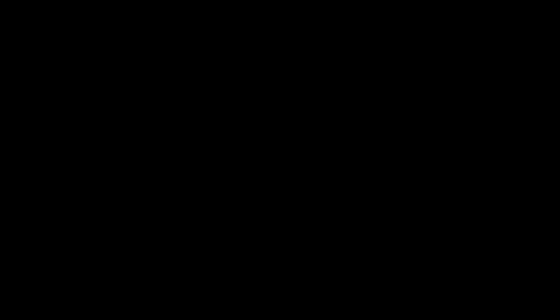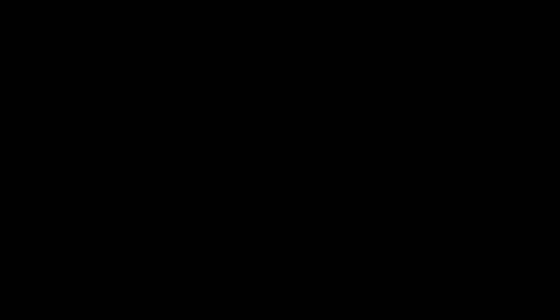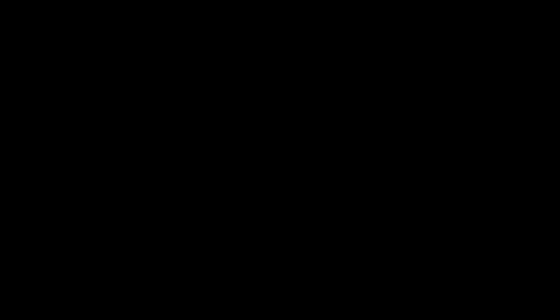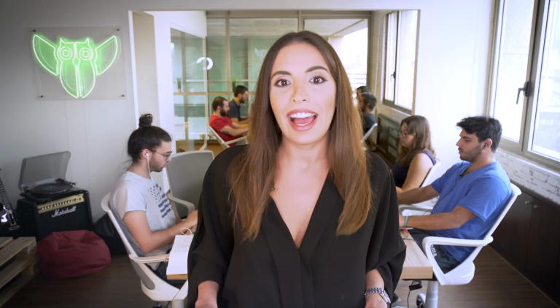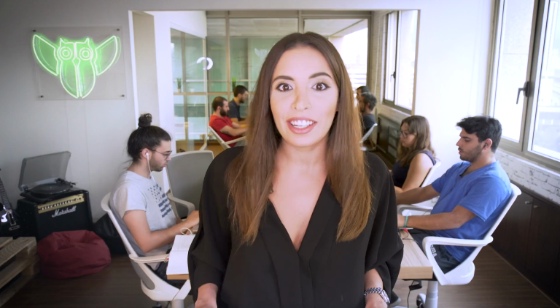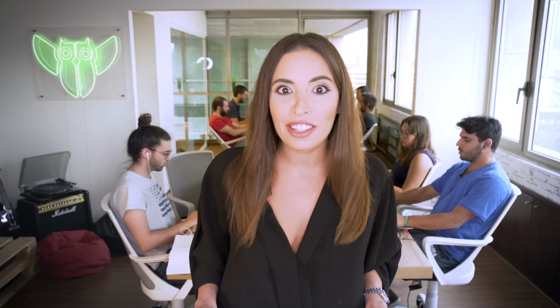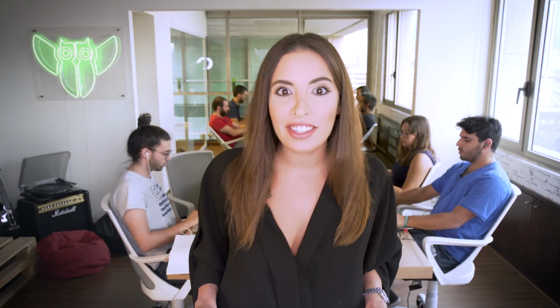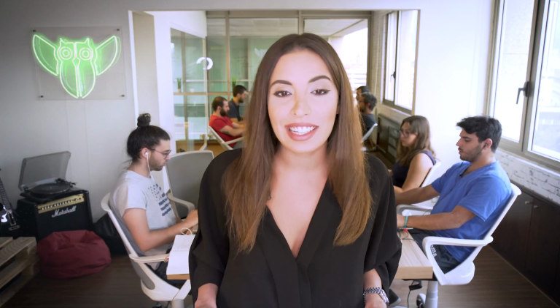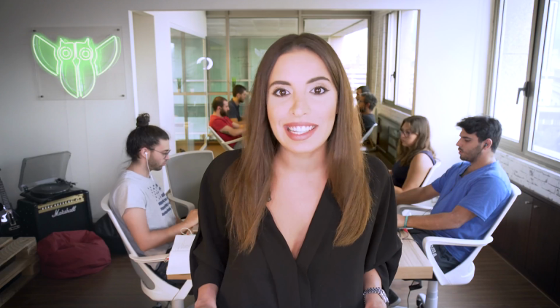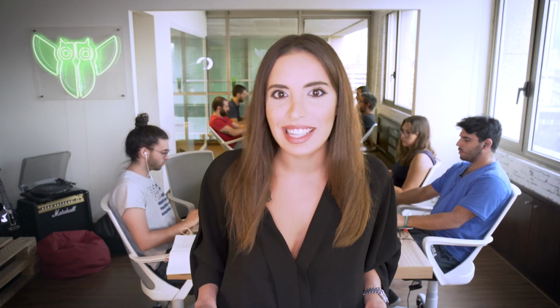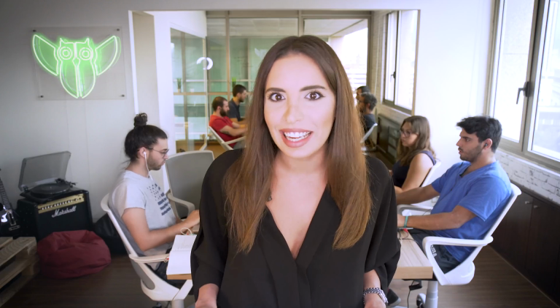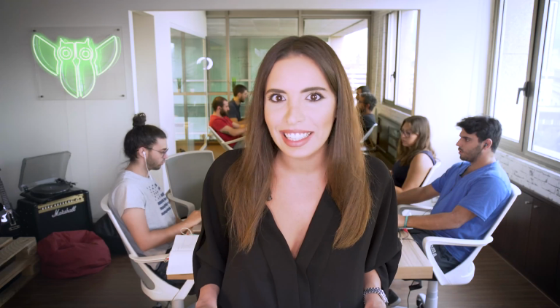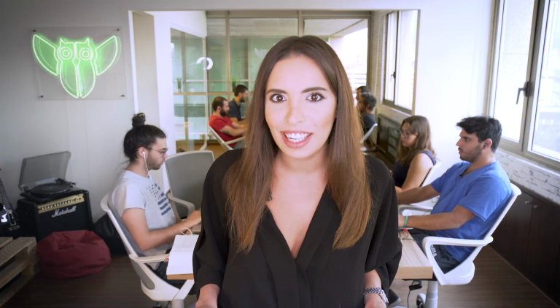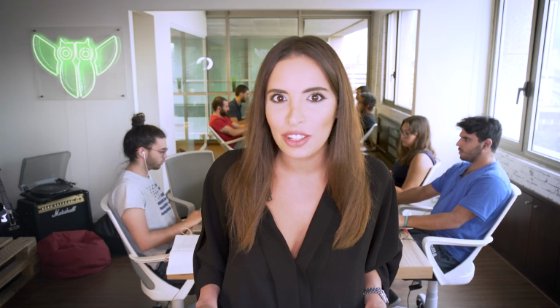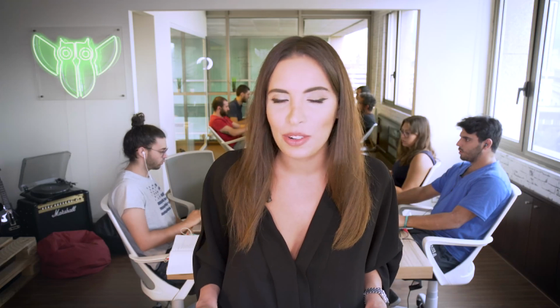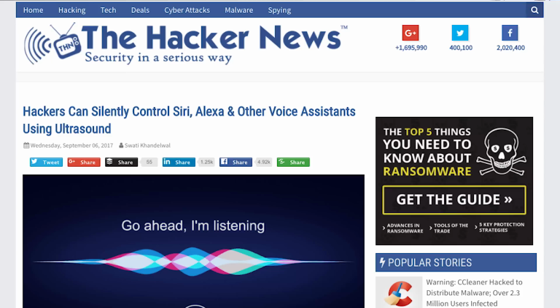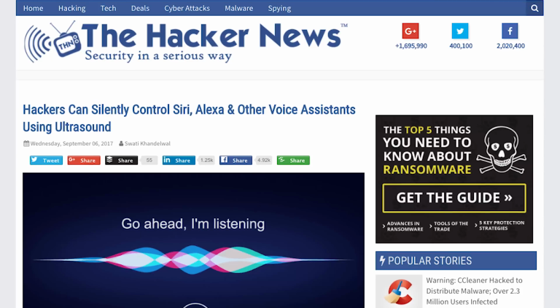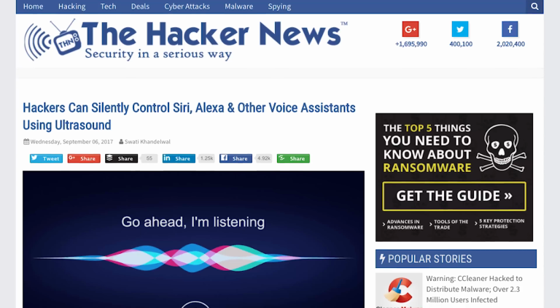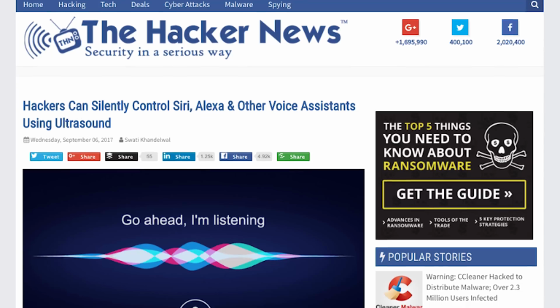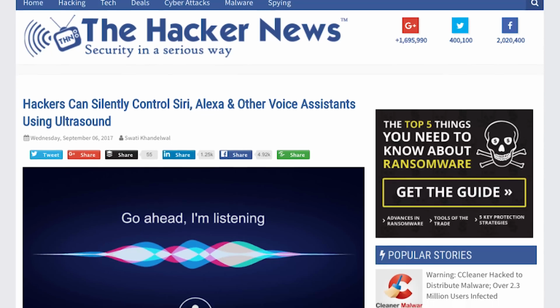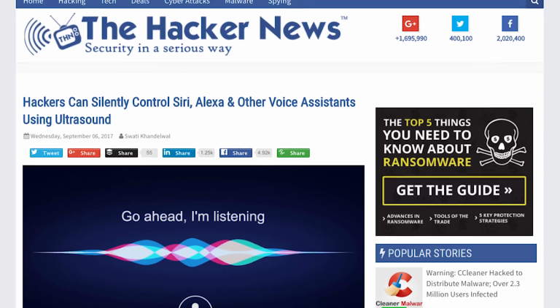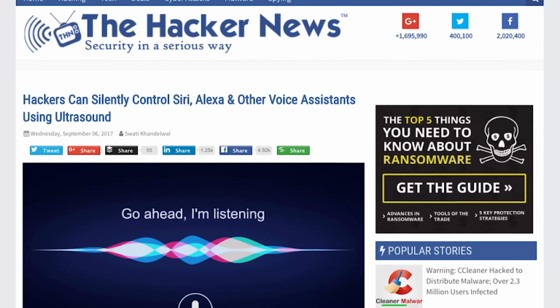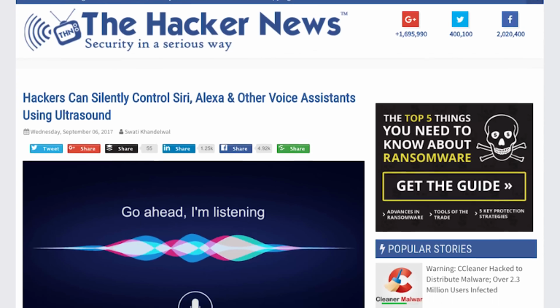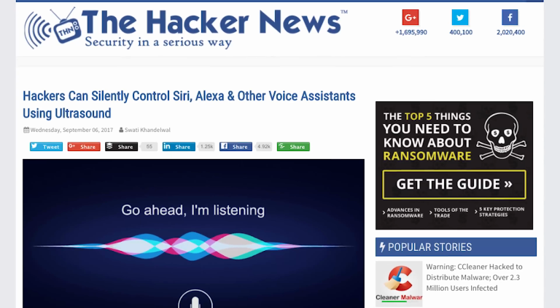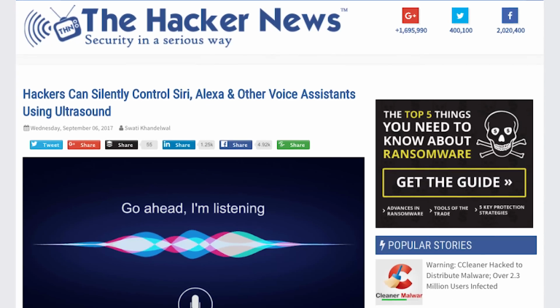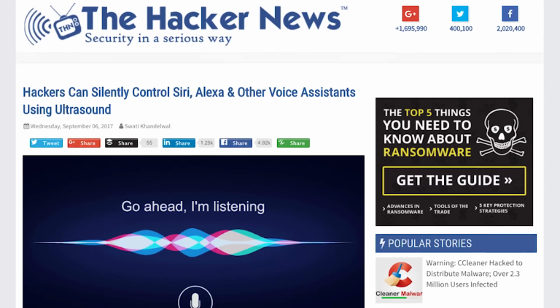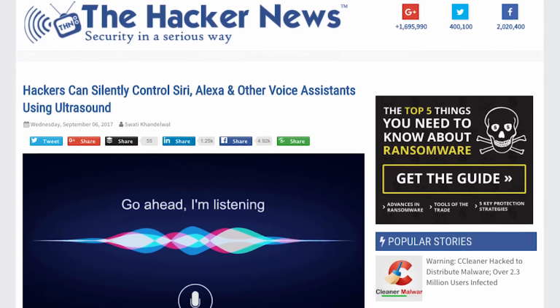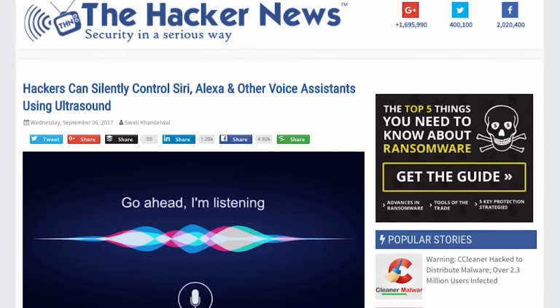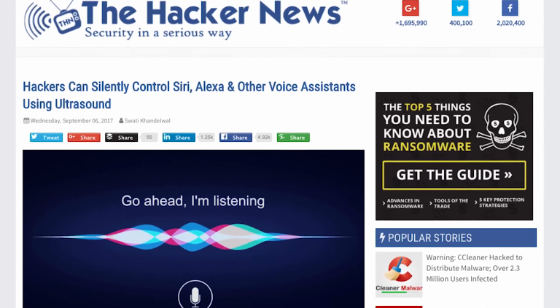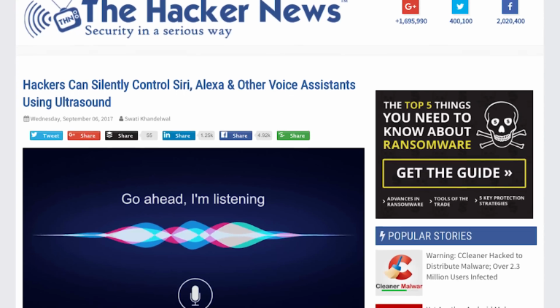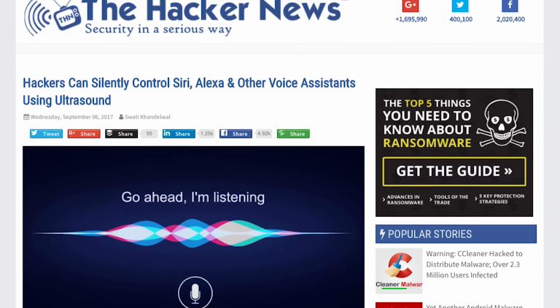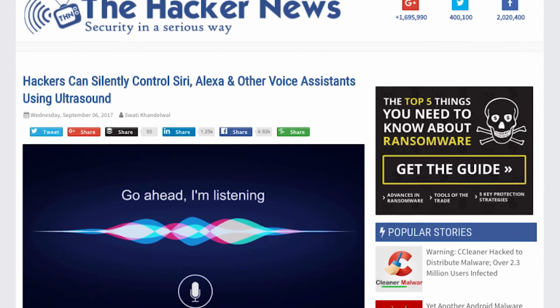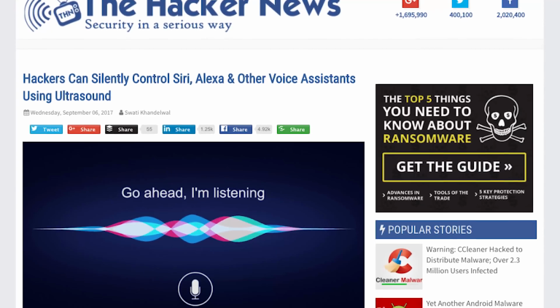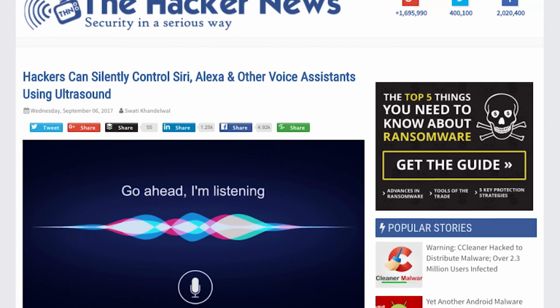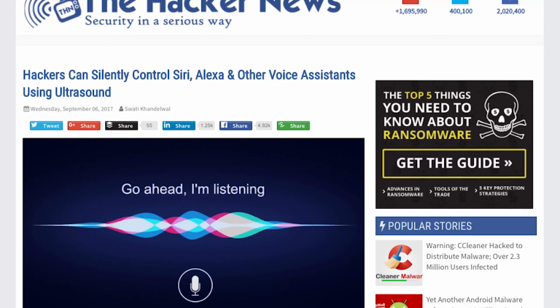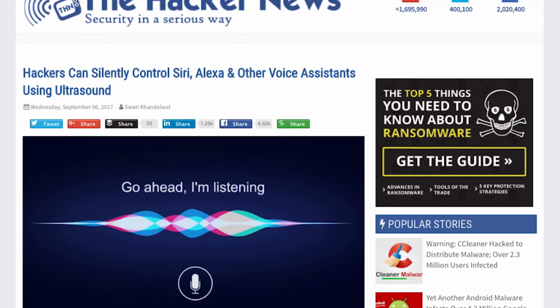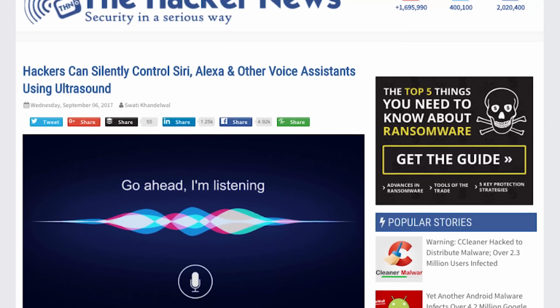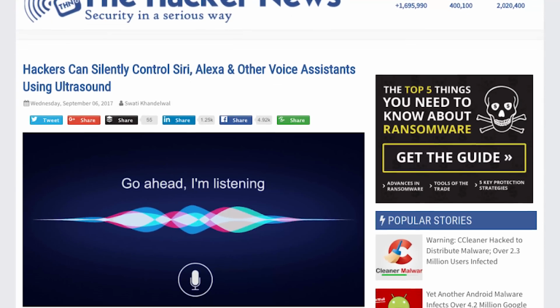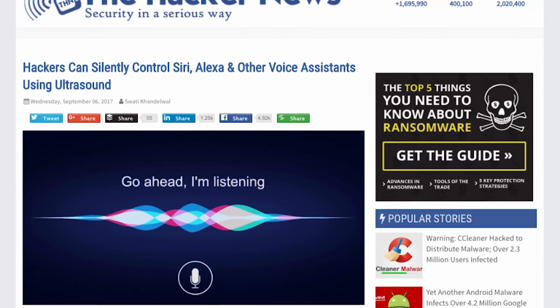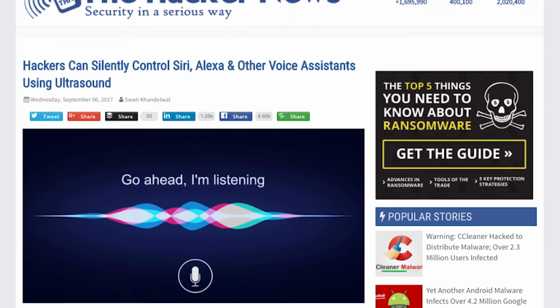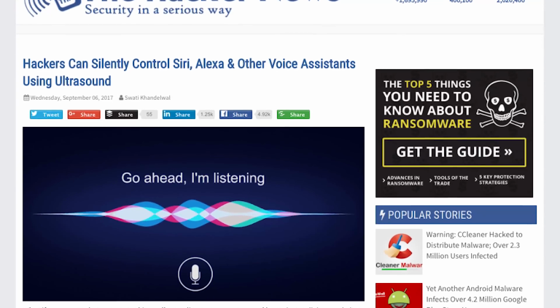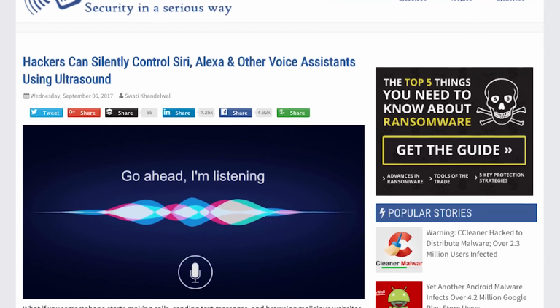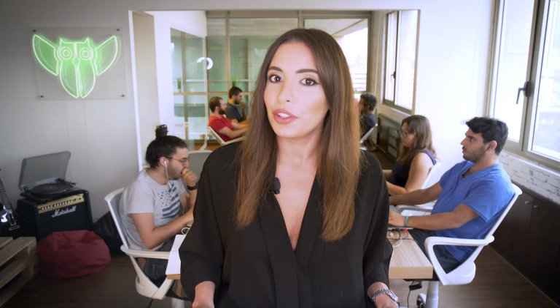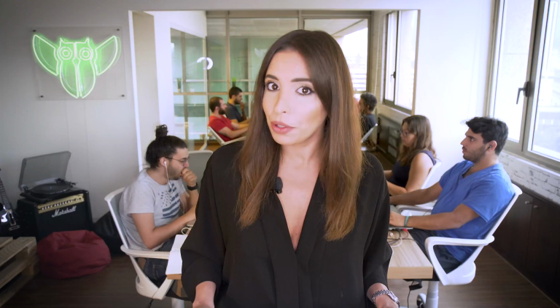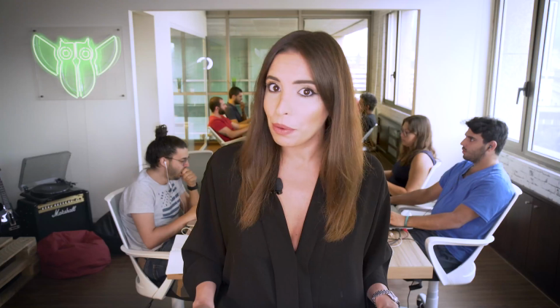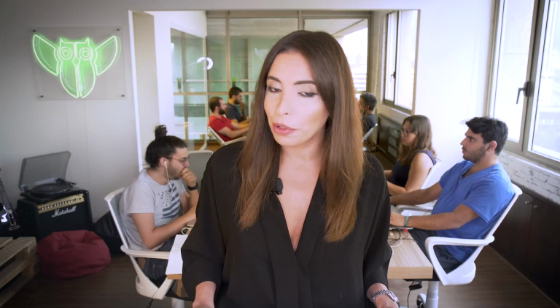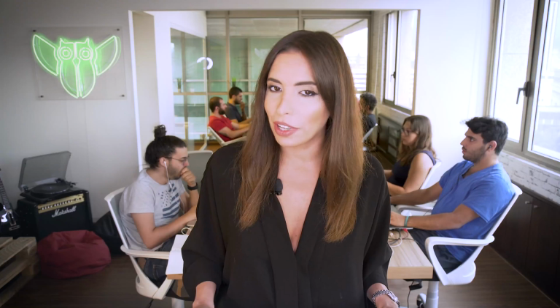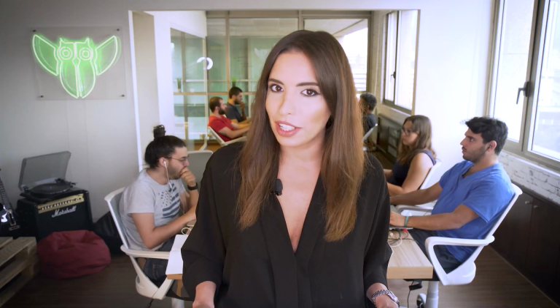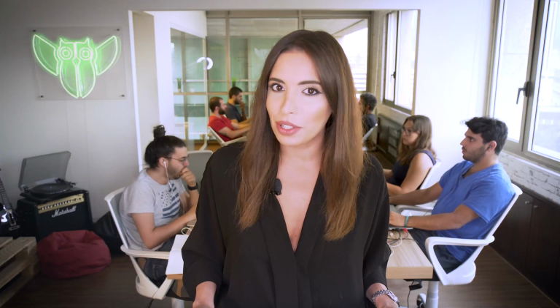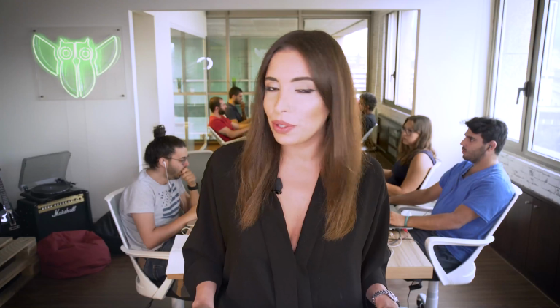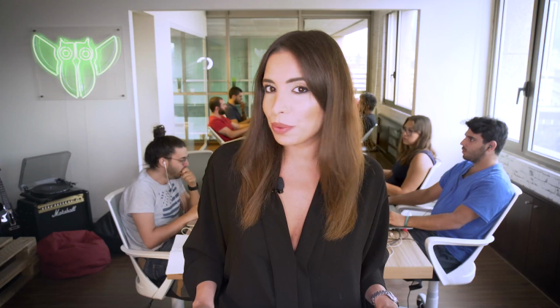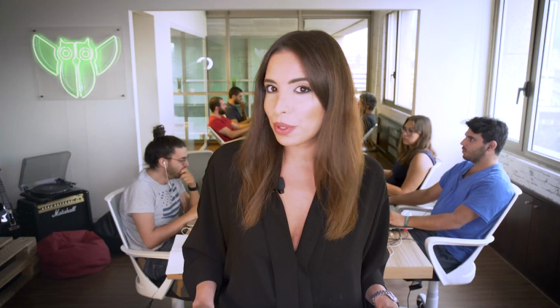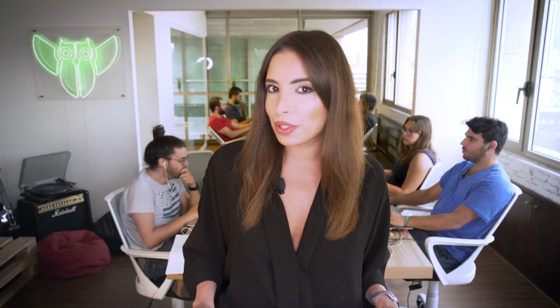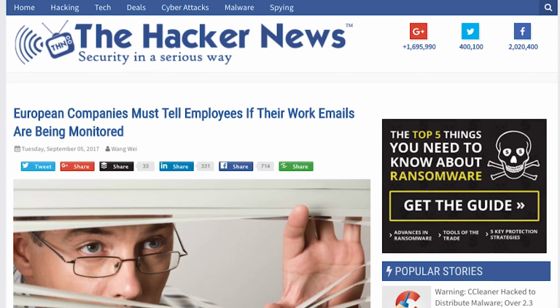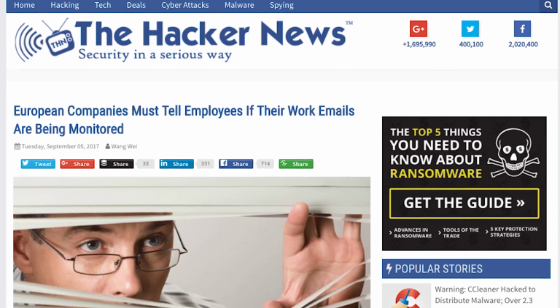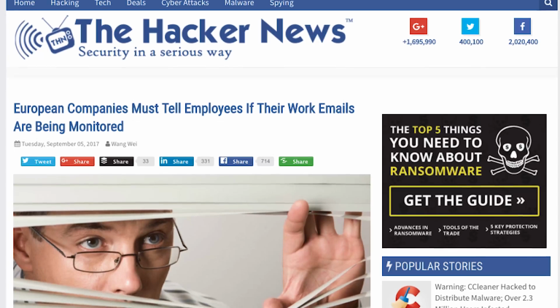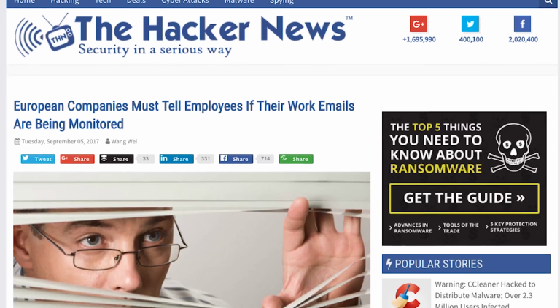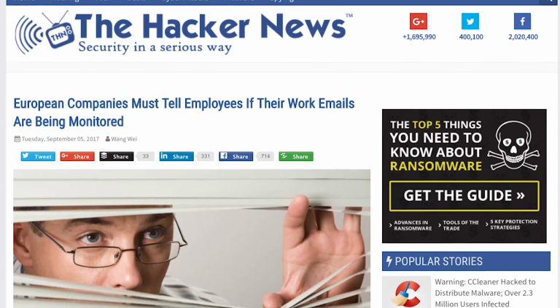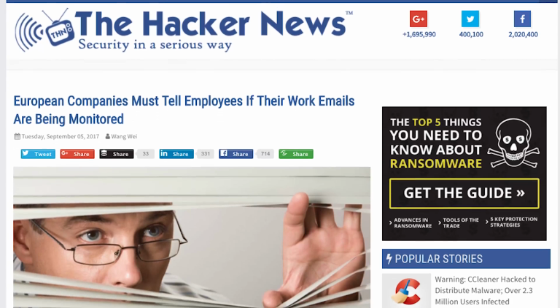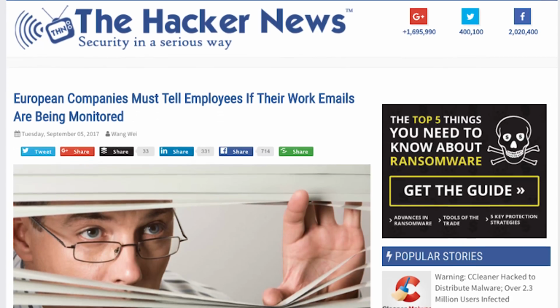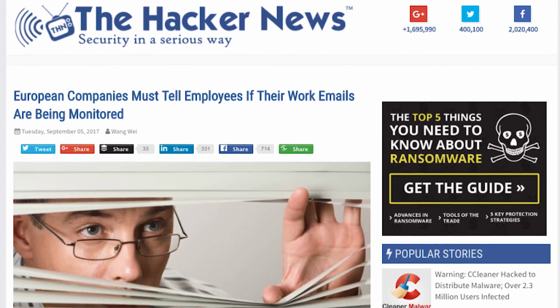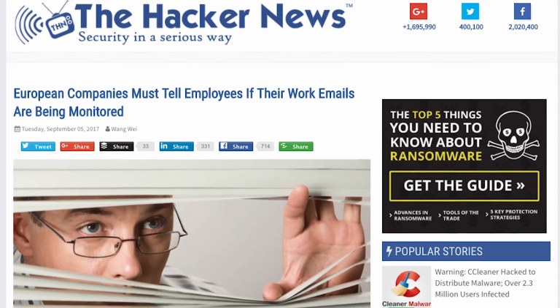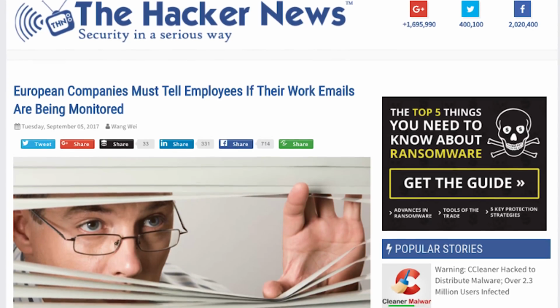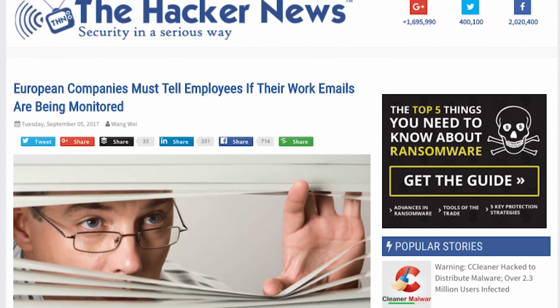Hackers can silently control Siri and other voice assistants. Europe creates new rules for employee monitoring.